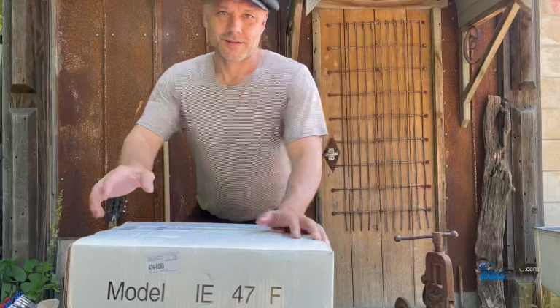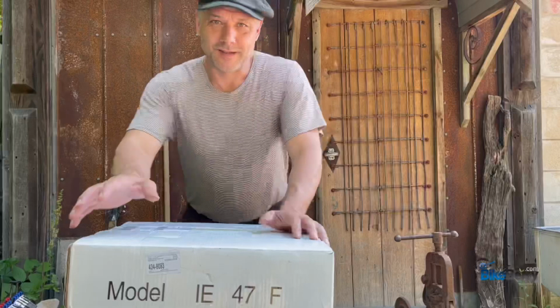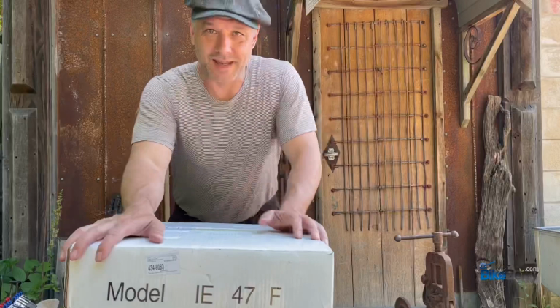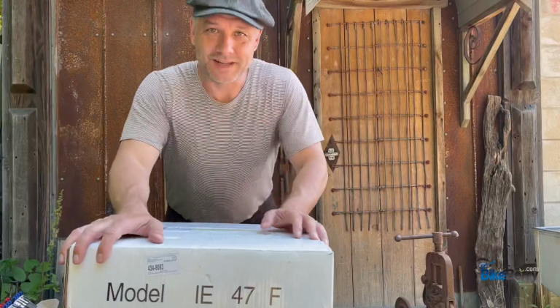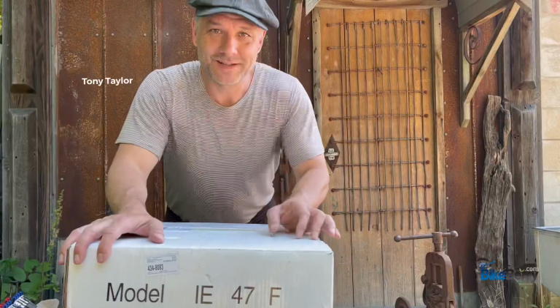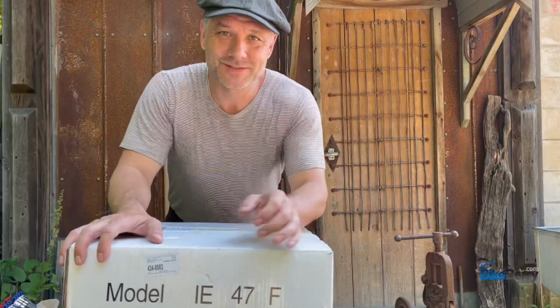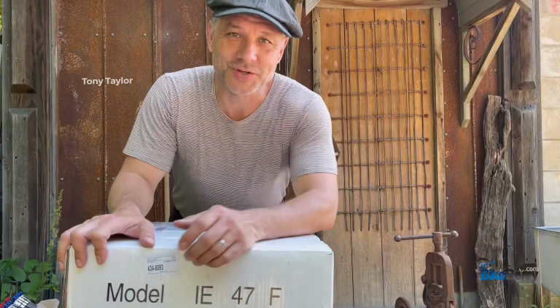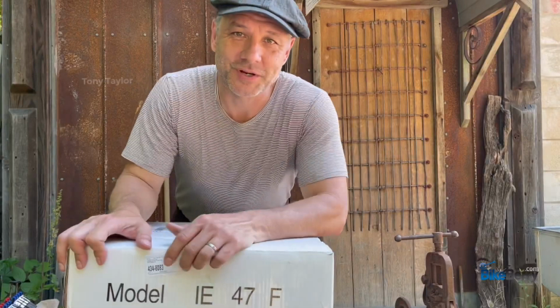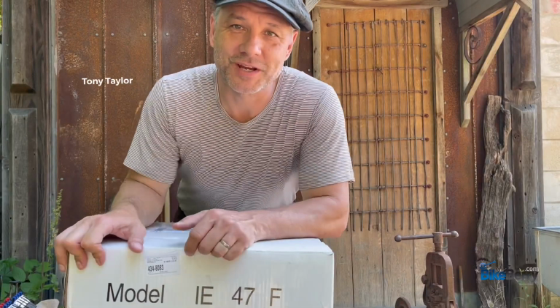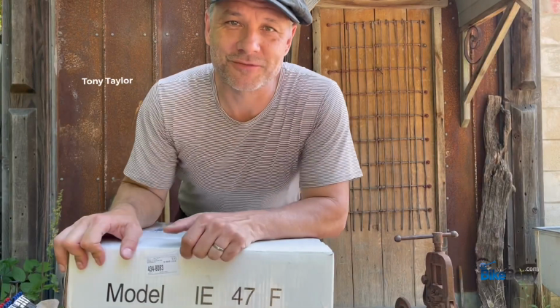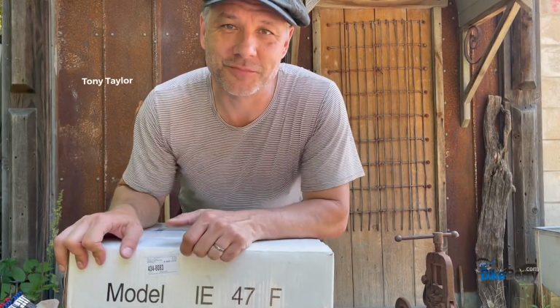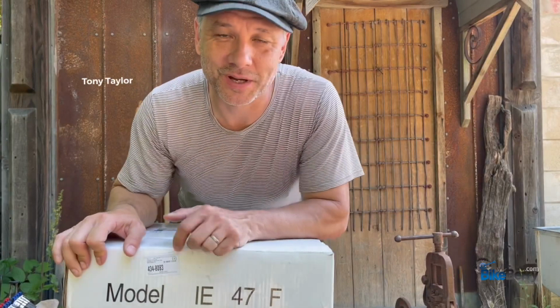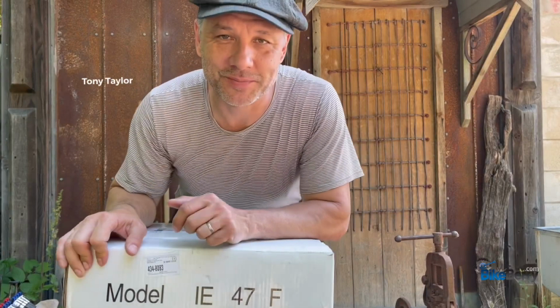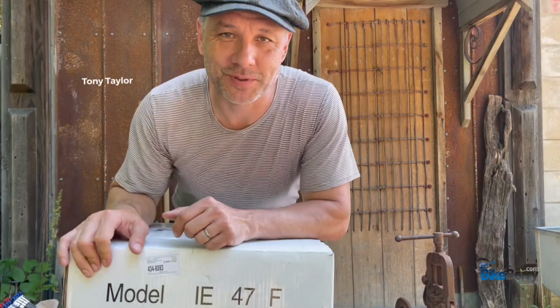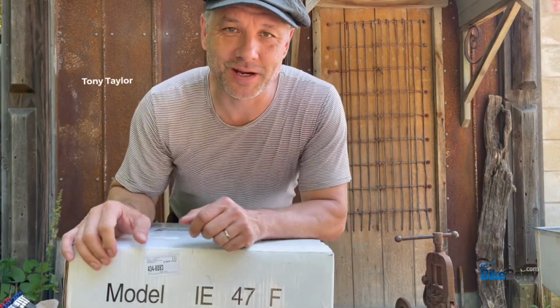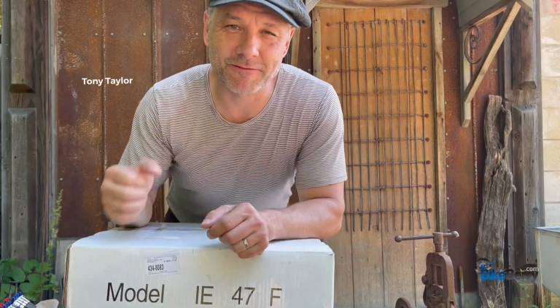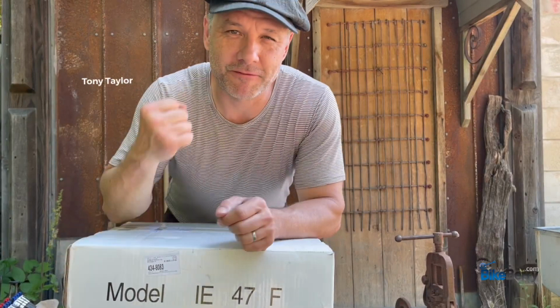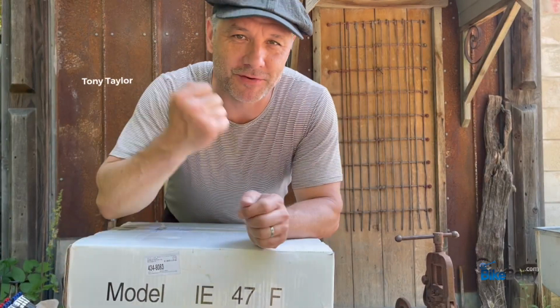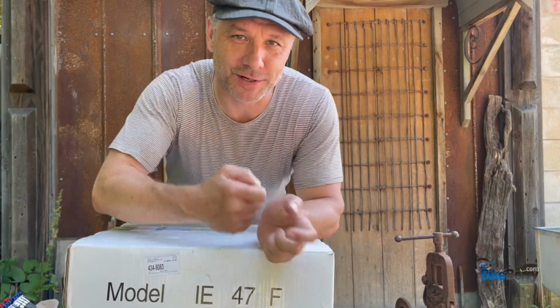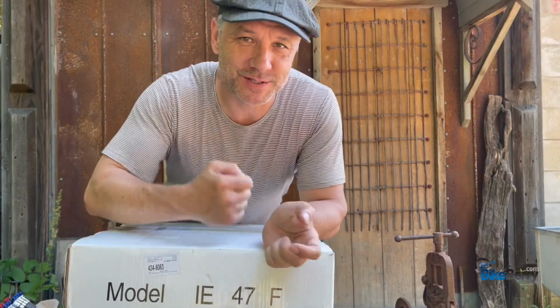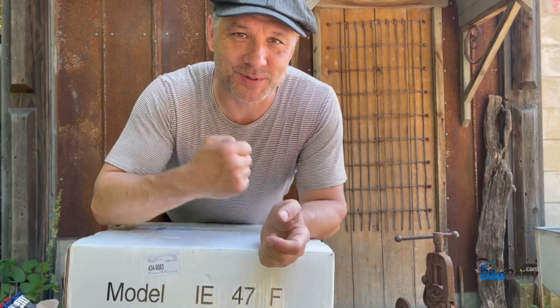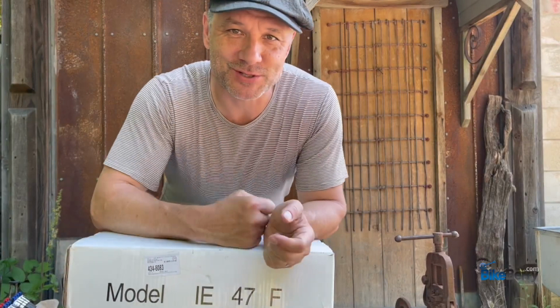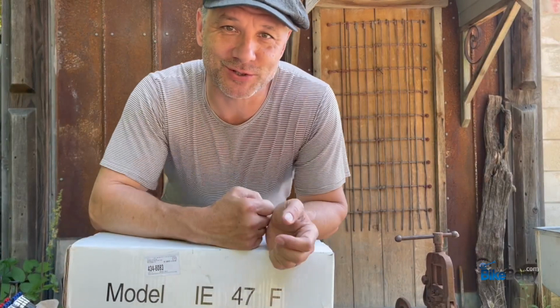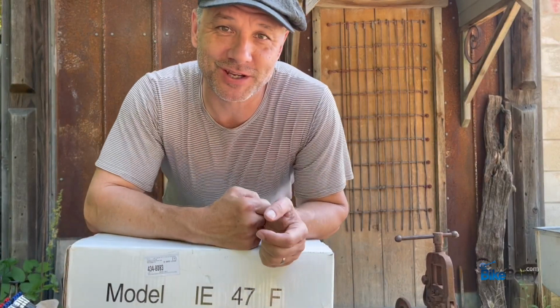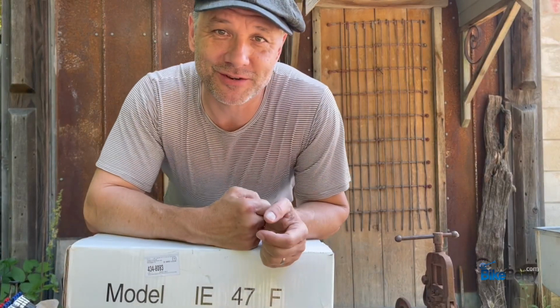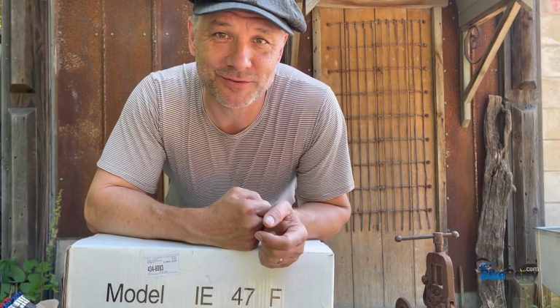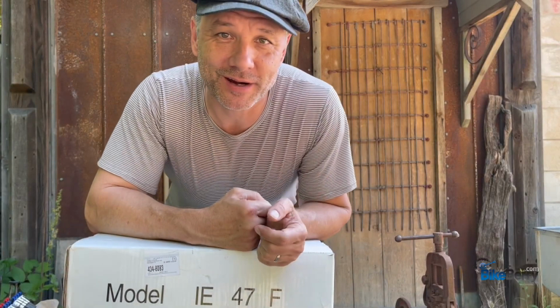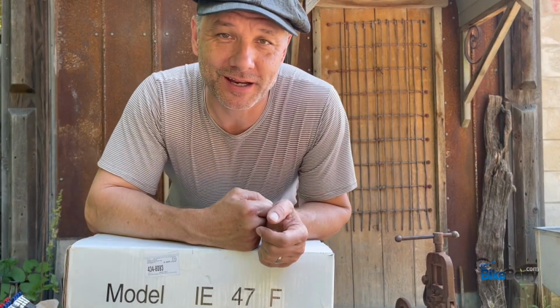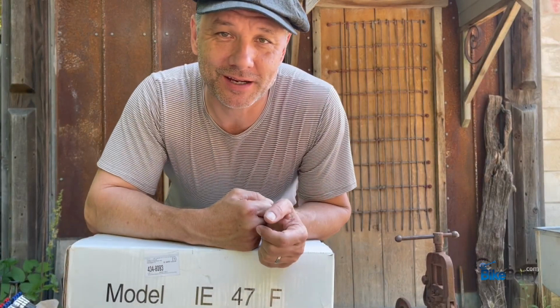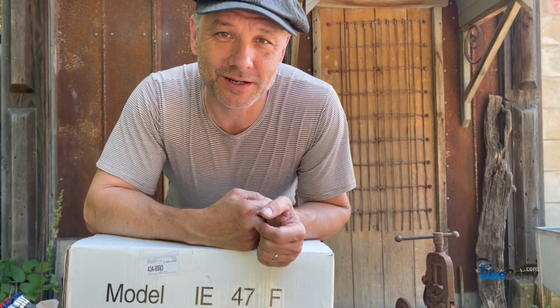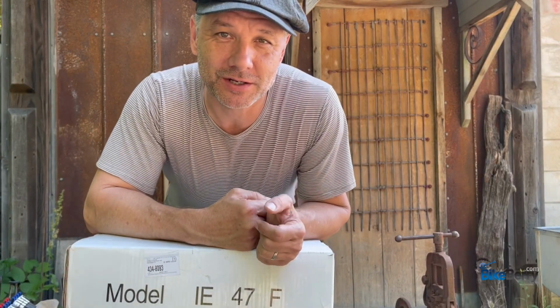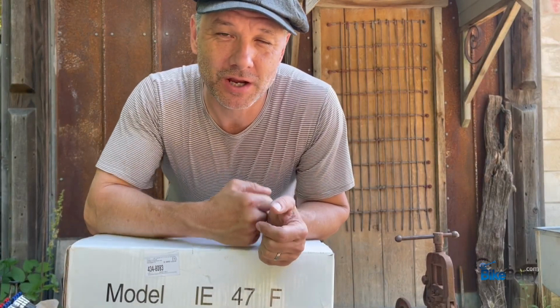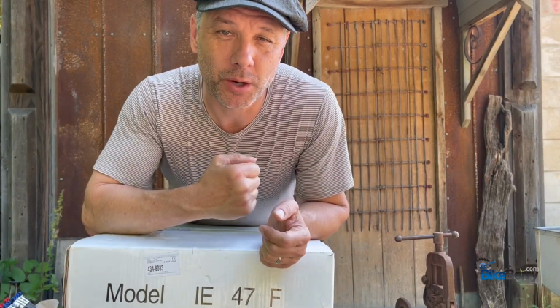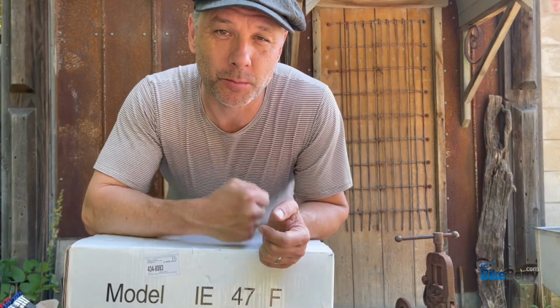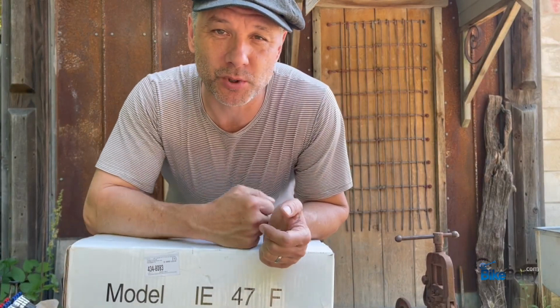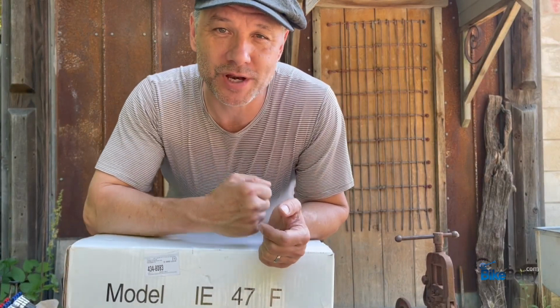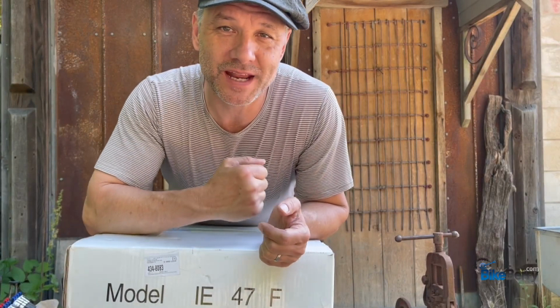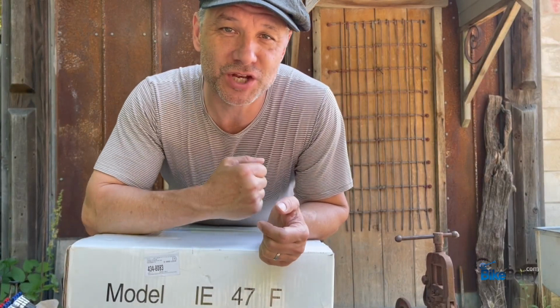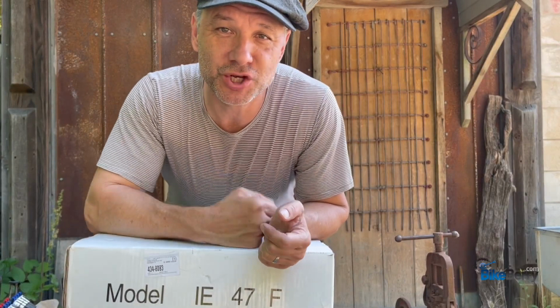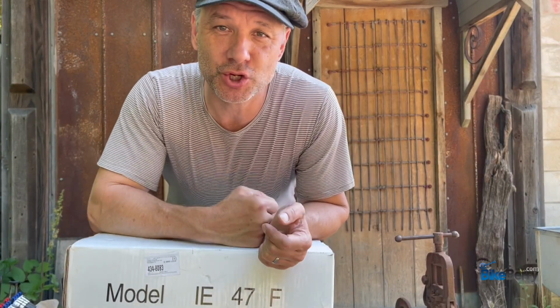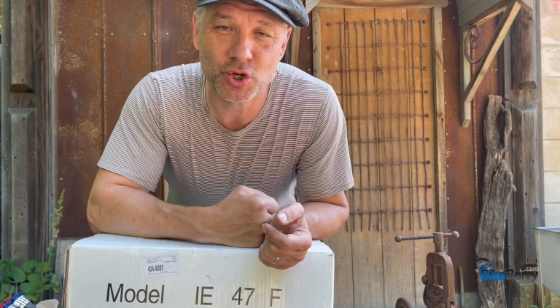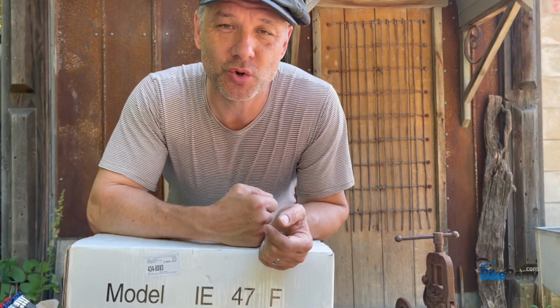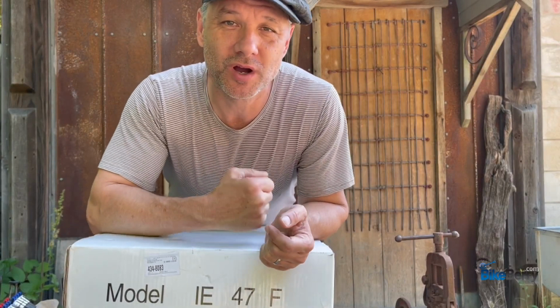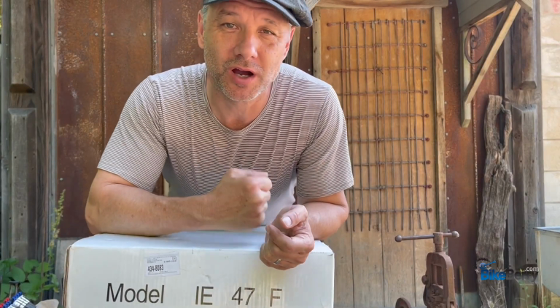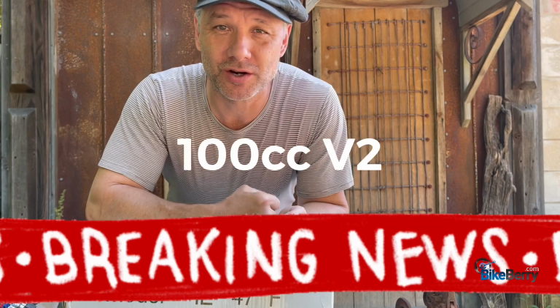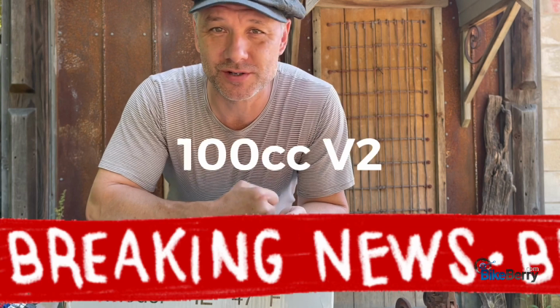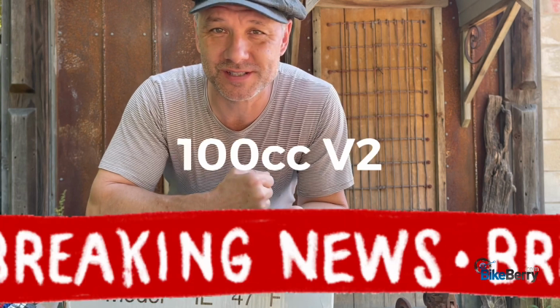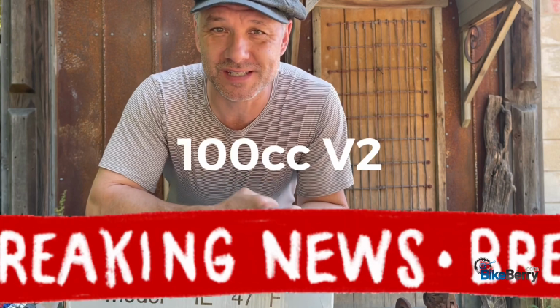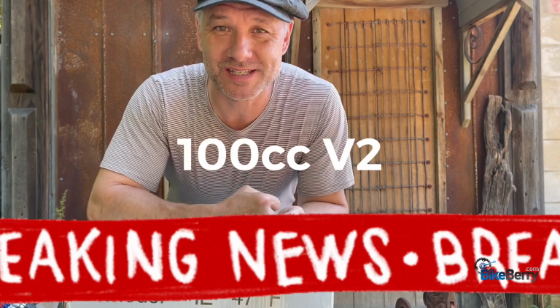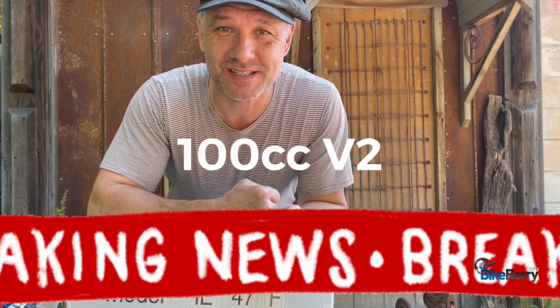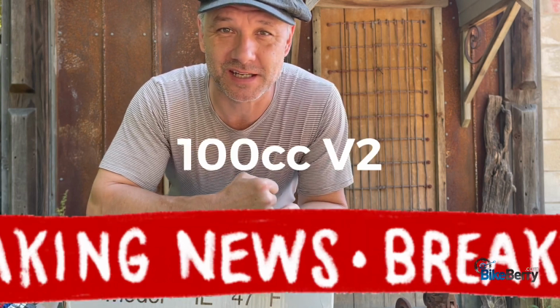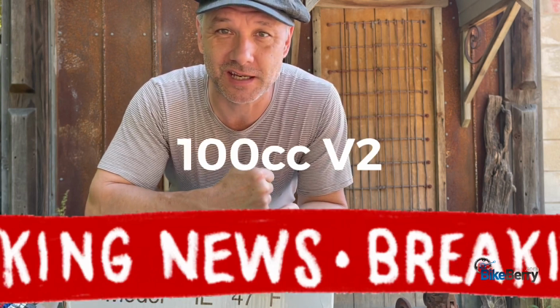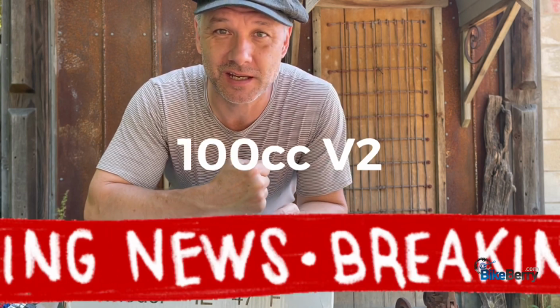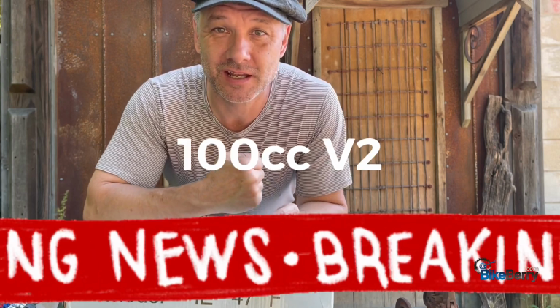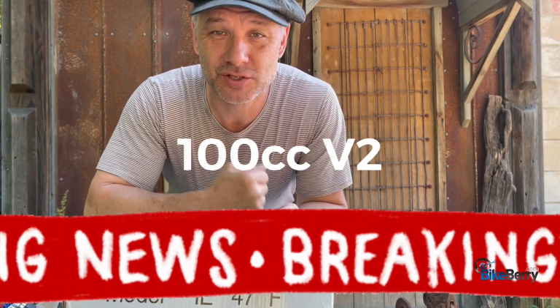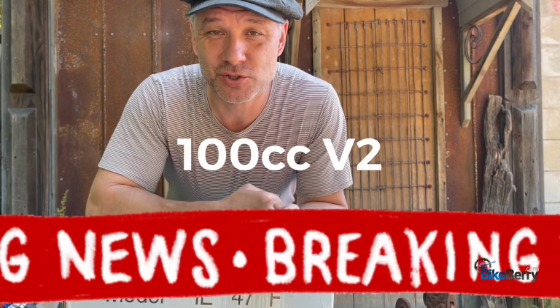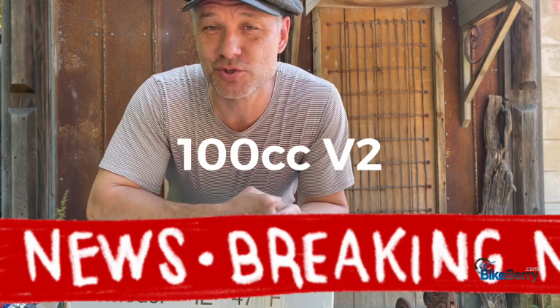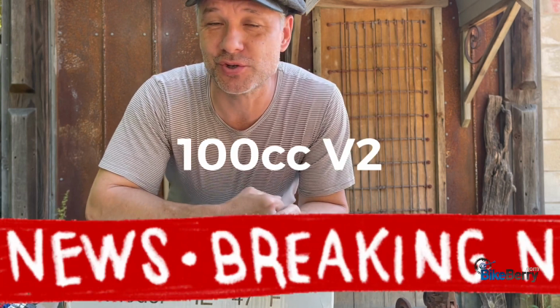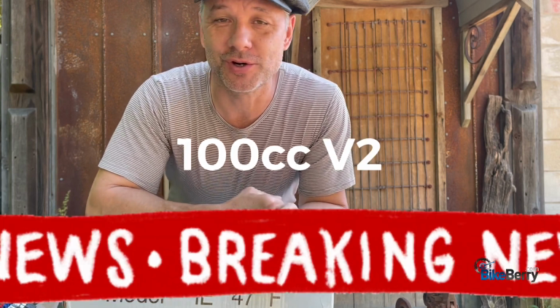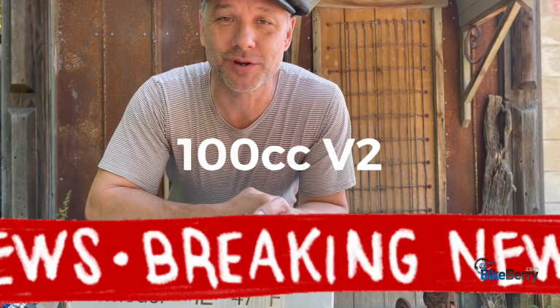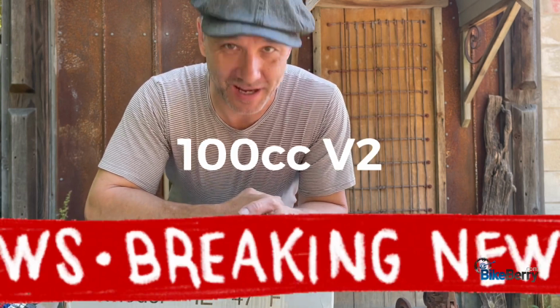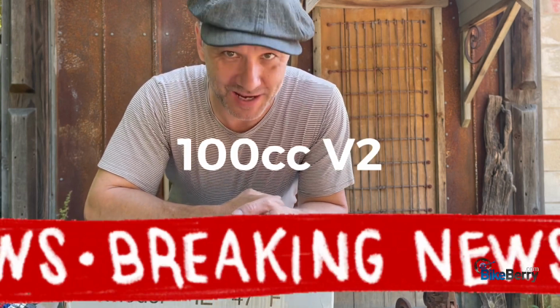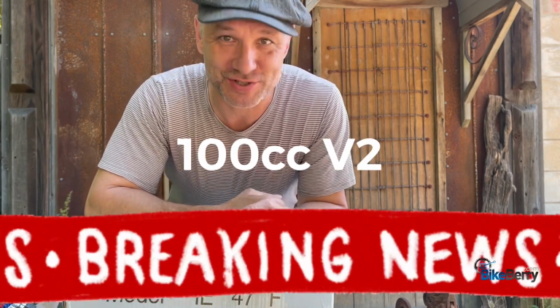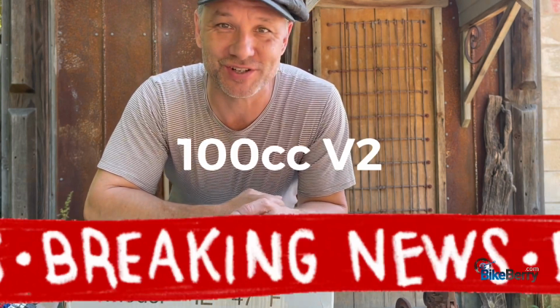Hey, Tony here from Bike Bear. I have a very special gift right here — a brand new 100cc two-stroke engine.